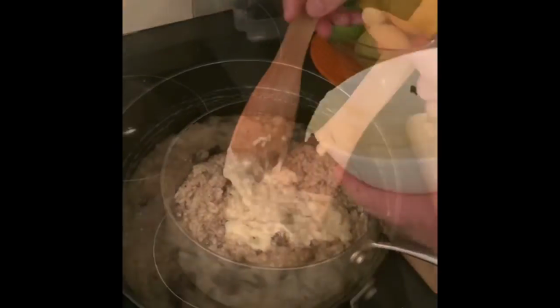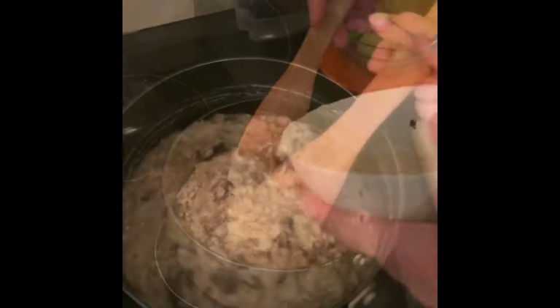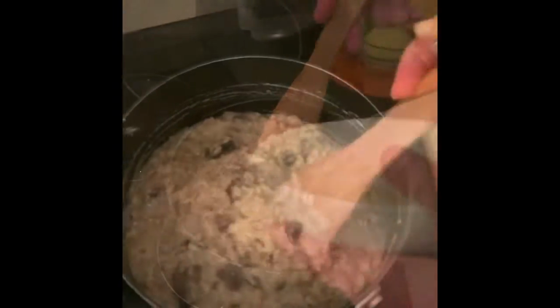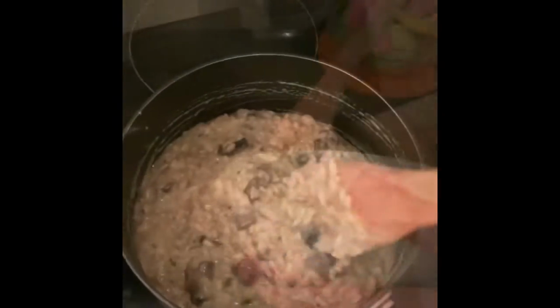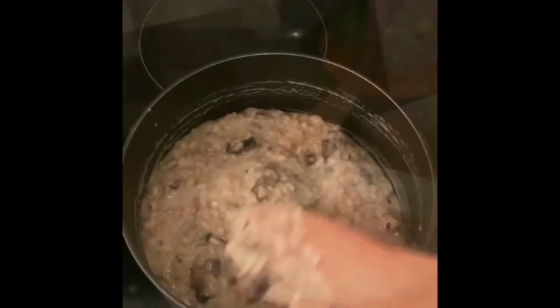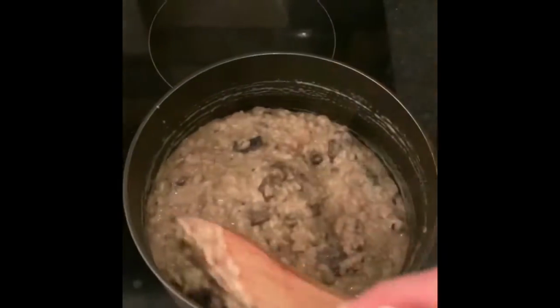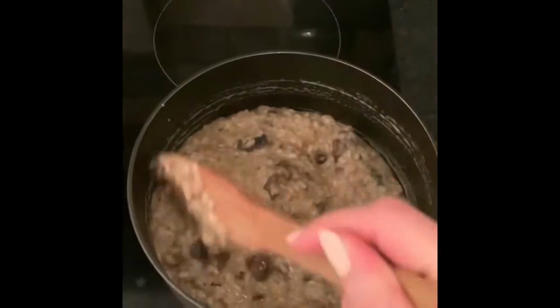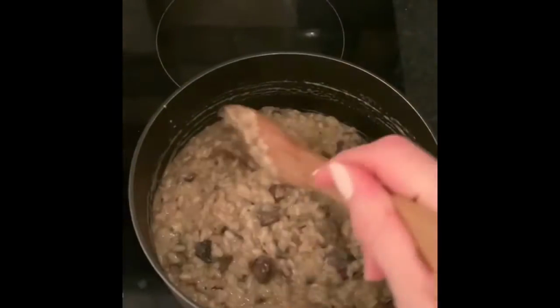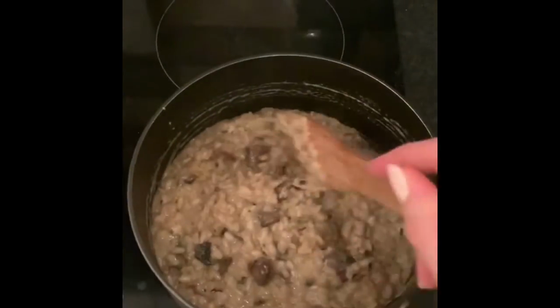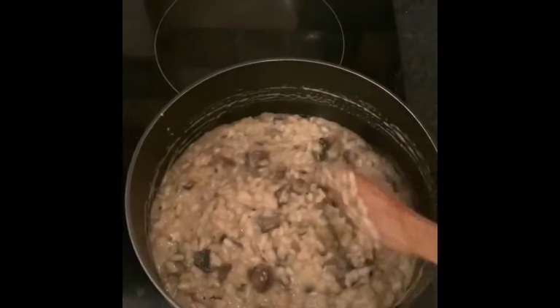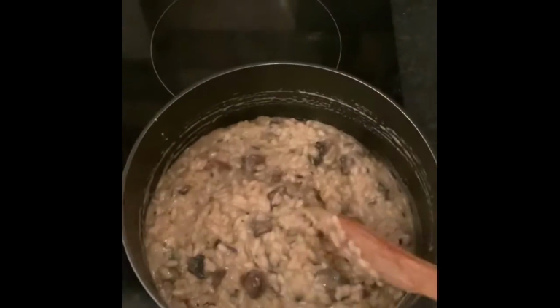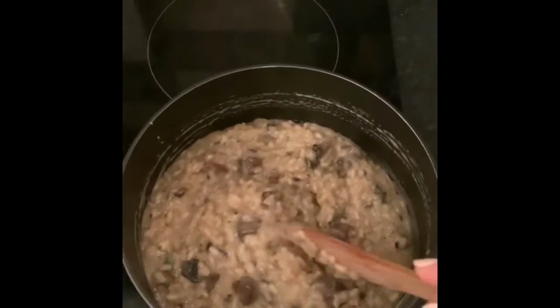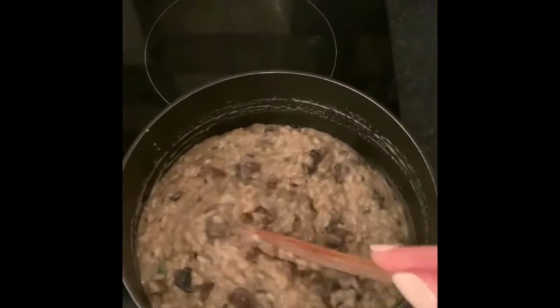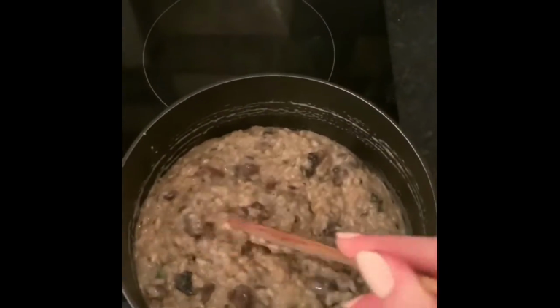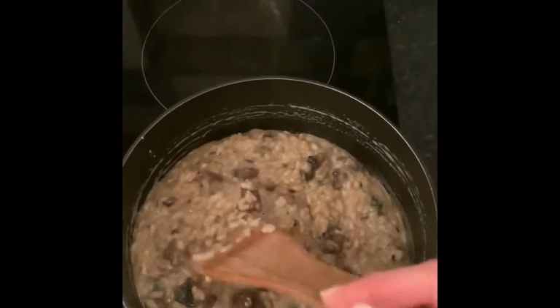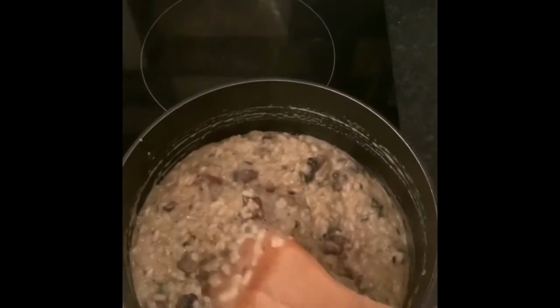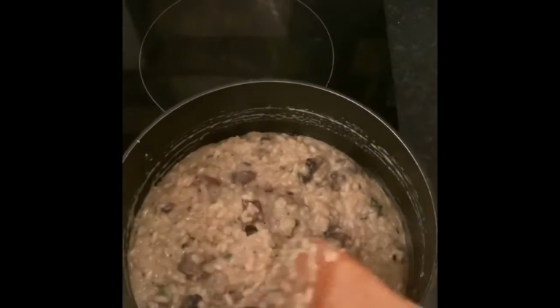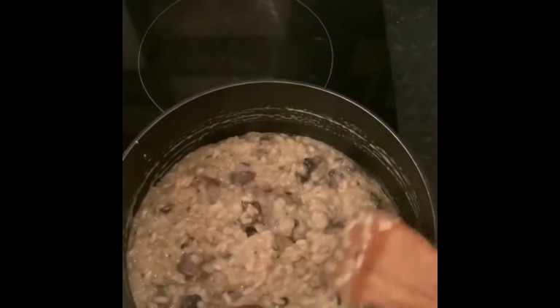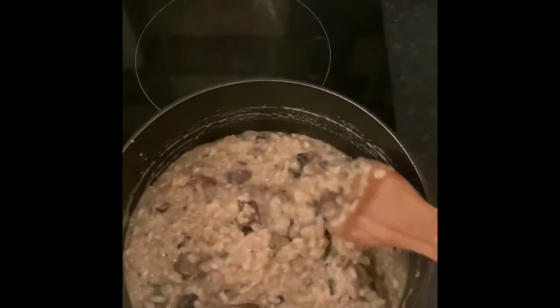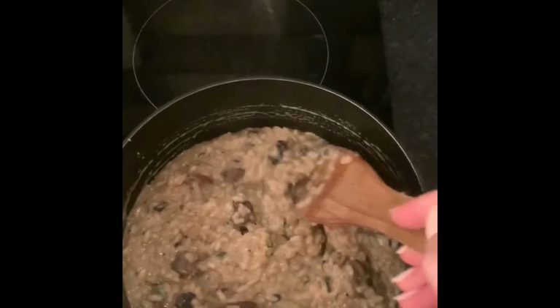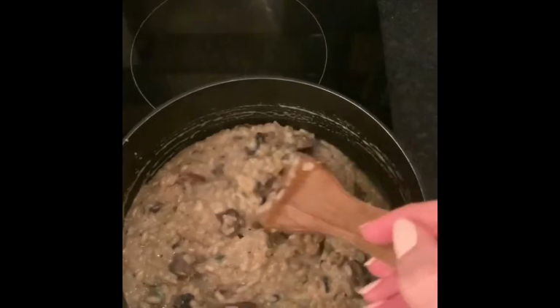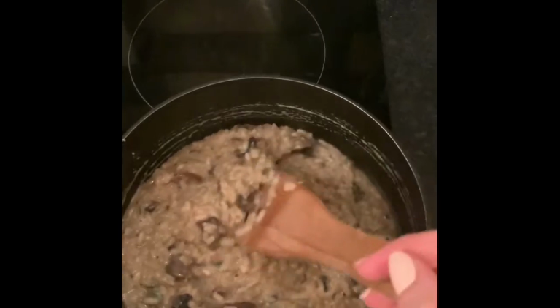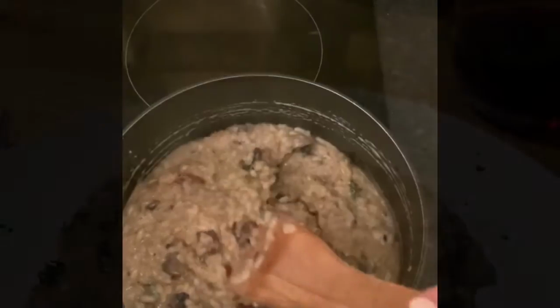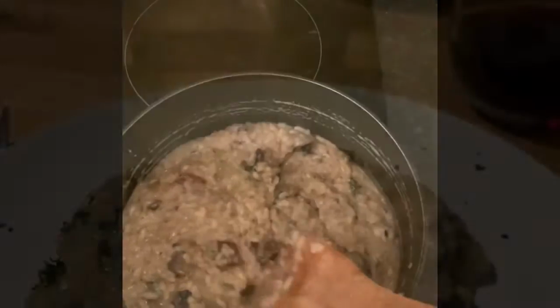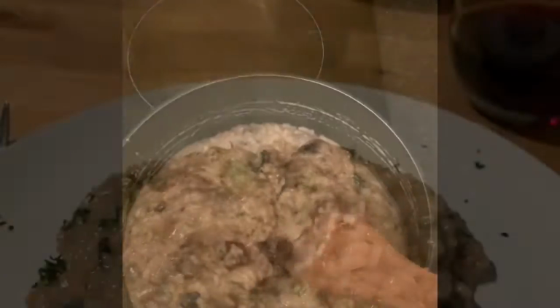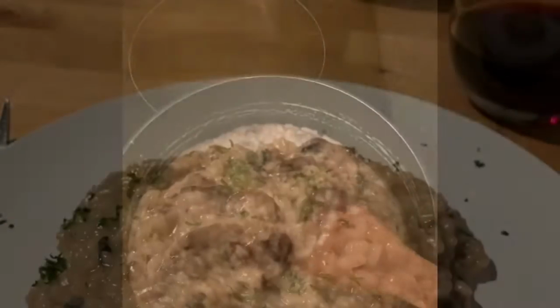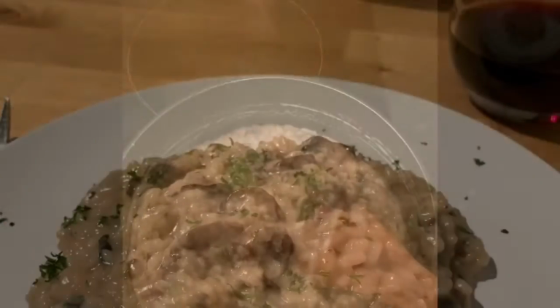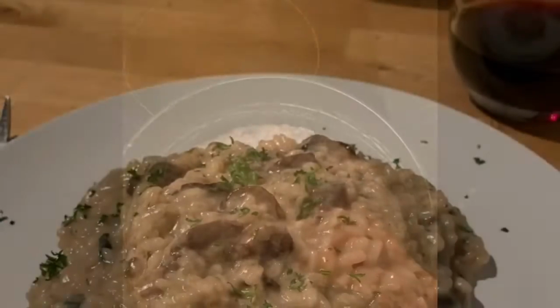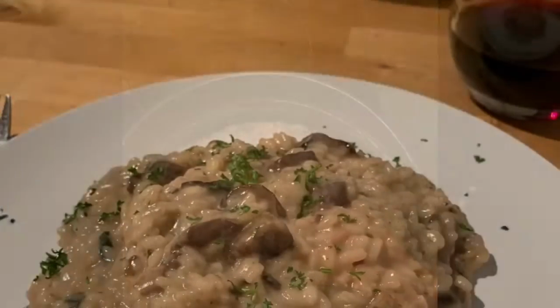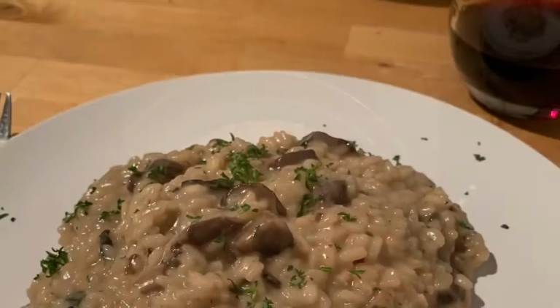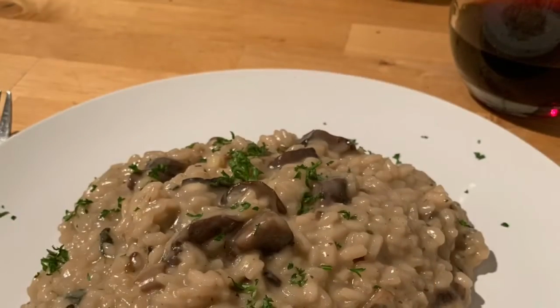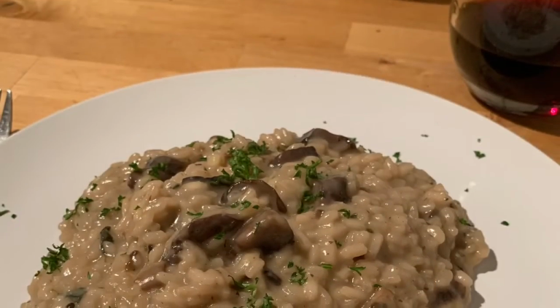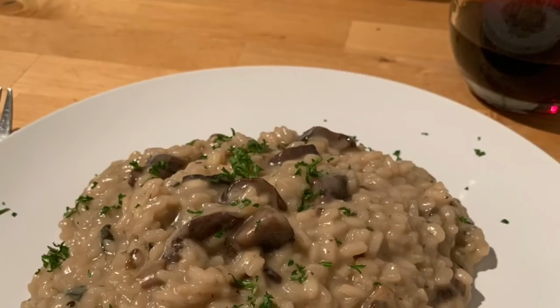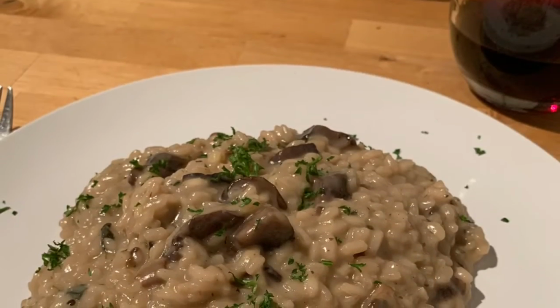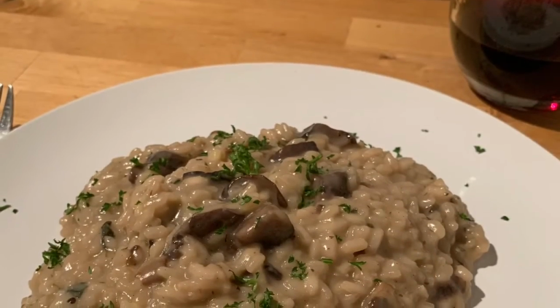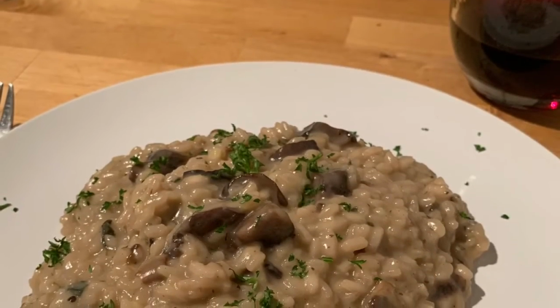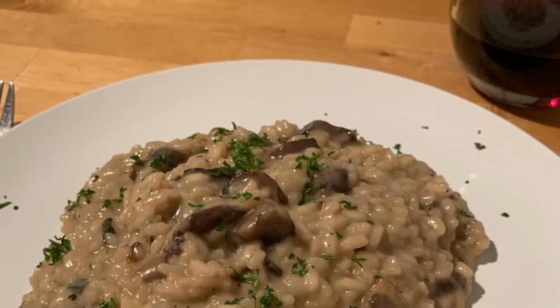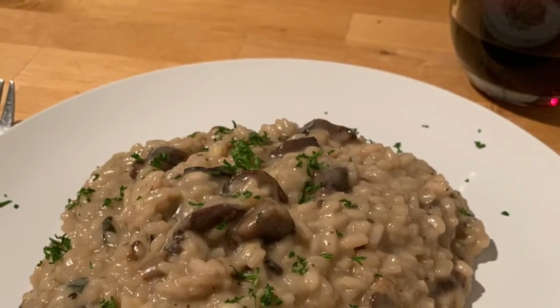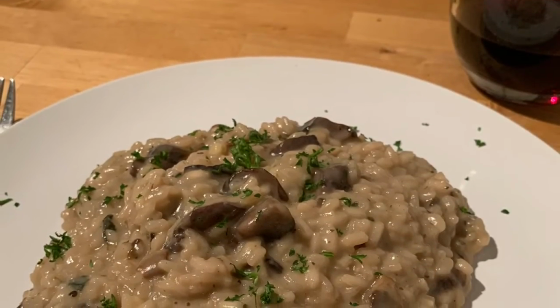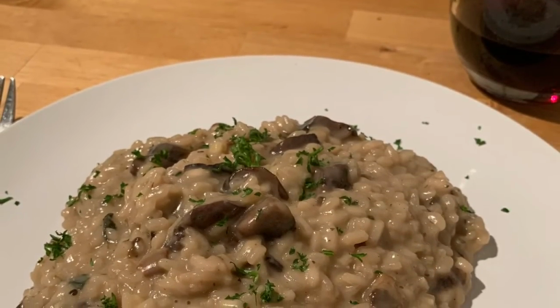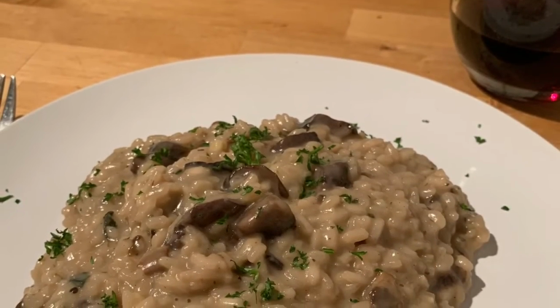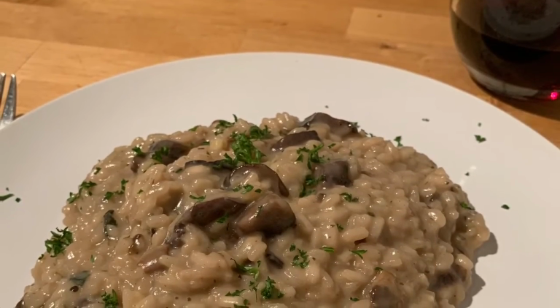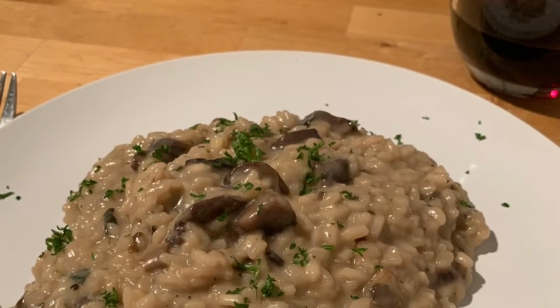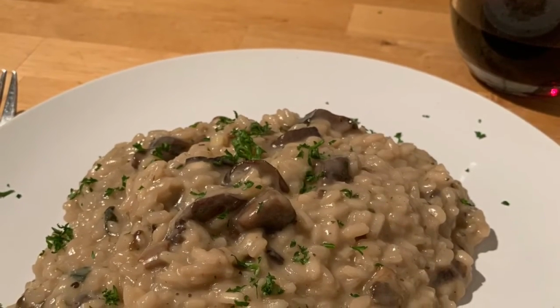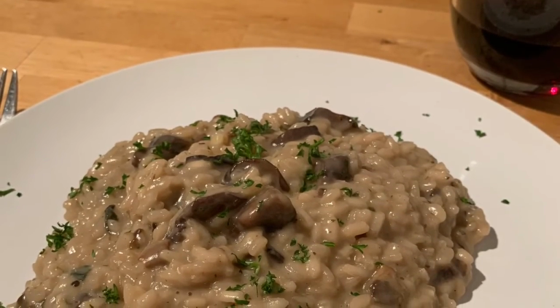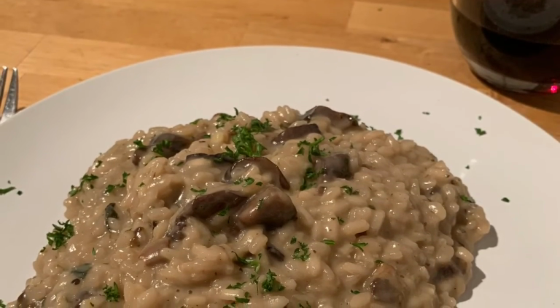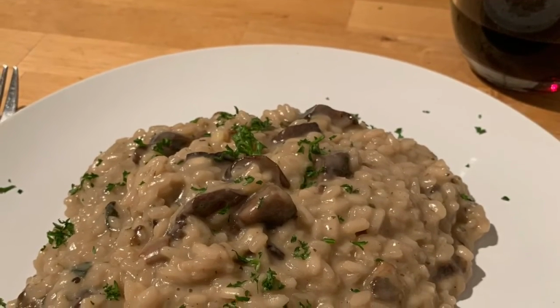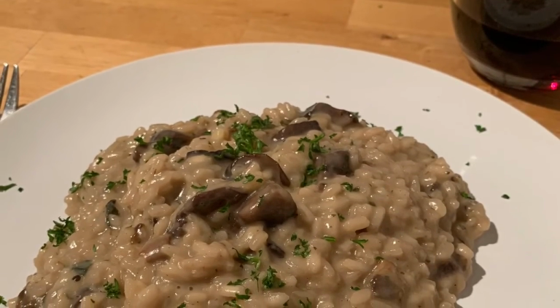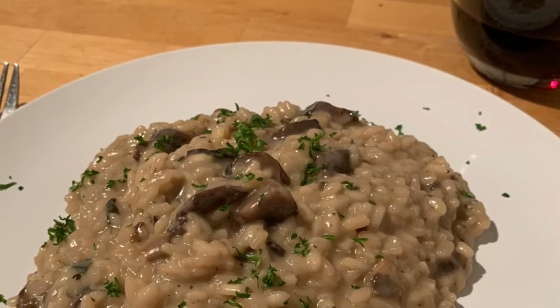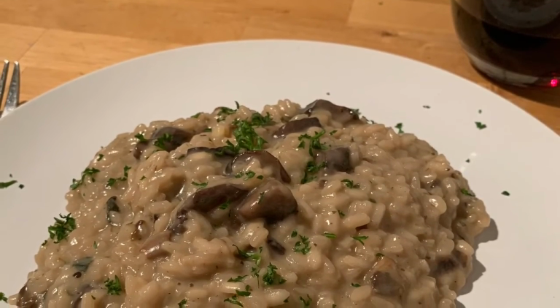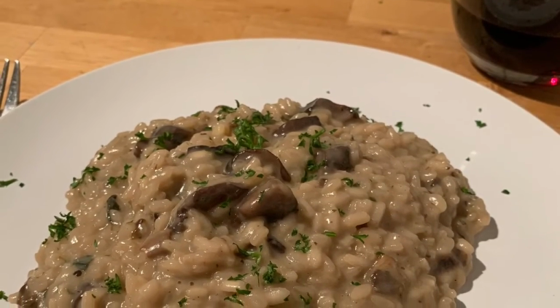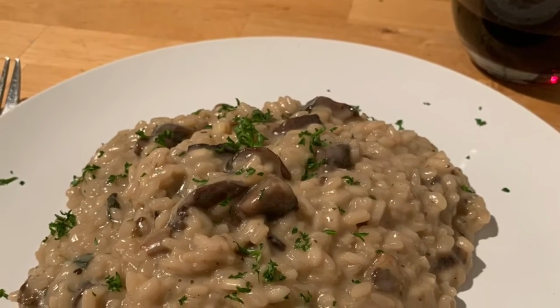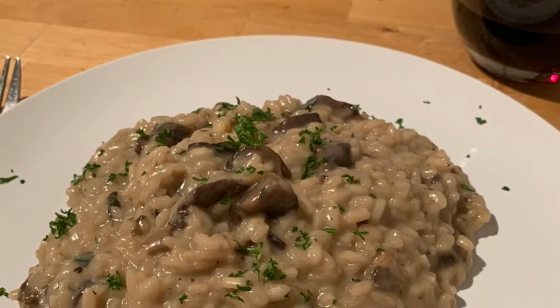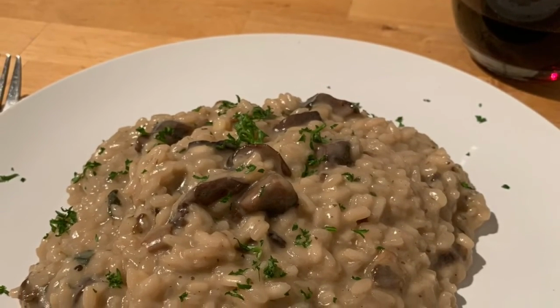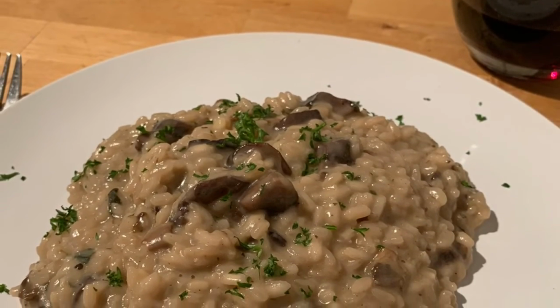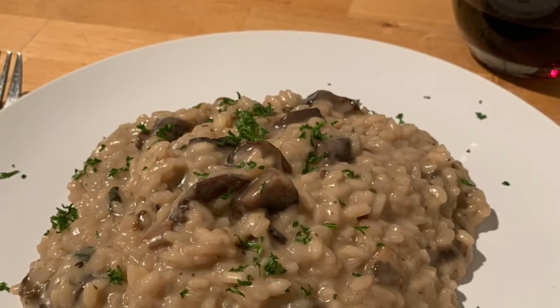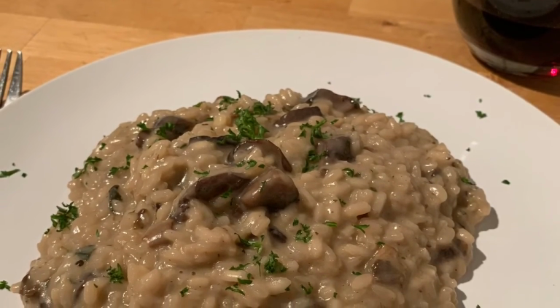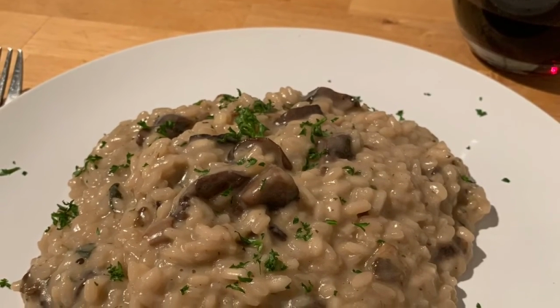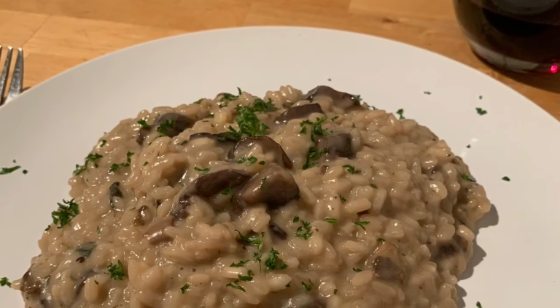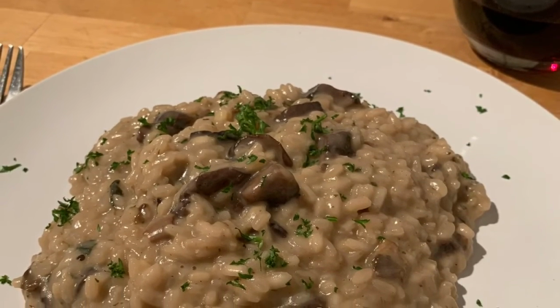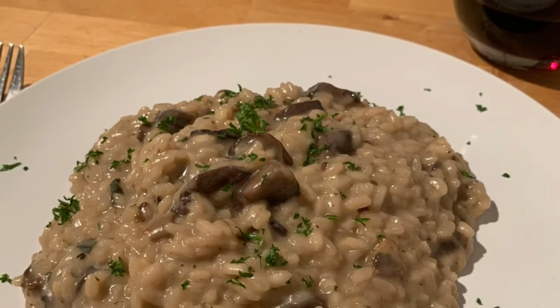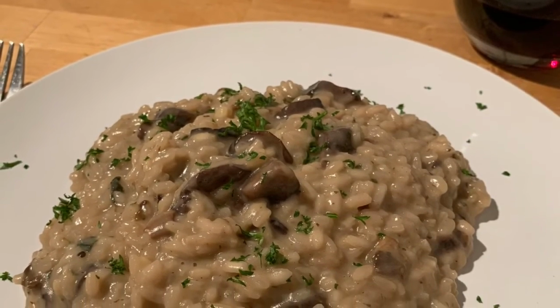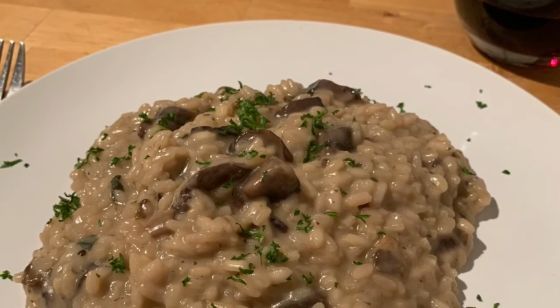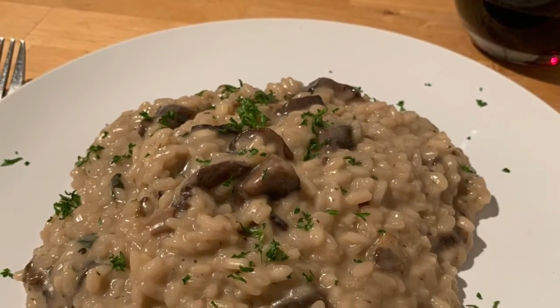And this is now ready to be served. I hope you make this for yourself — it's absolutely delicious.